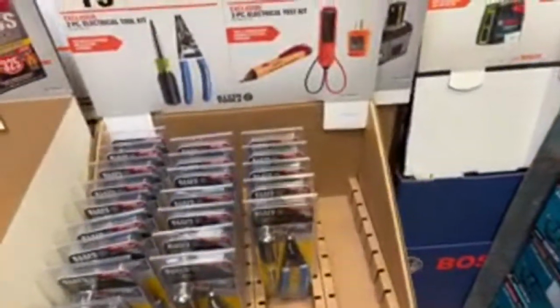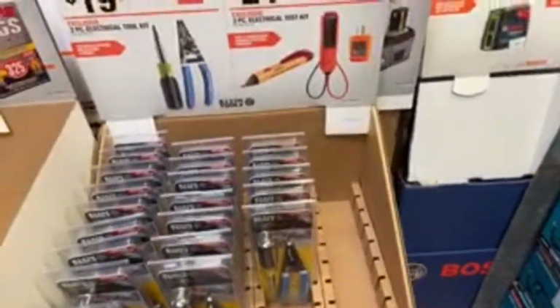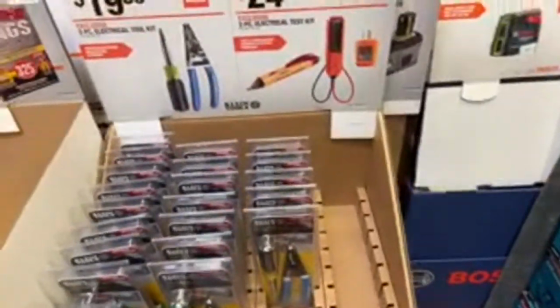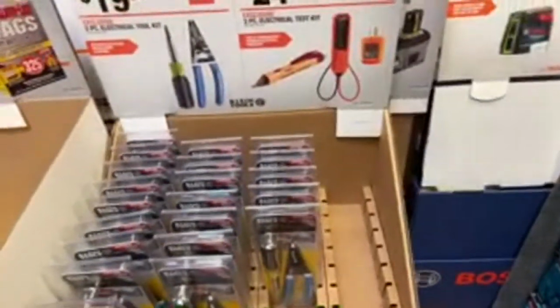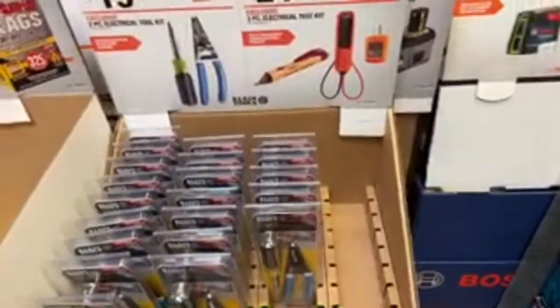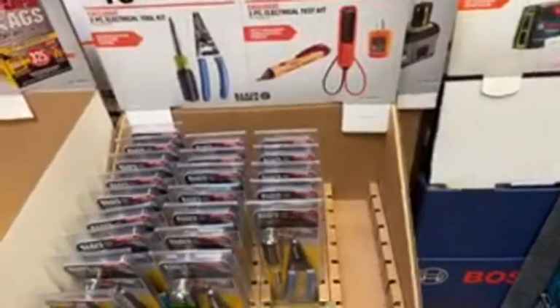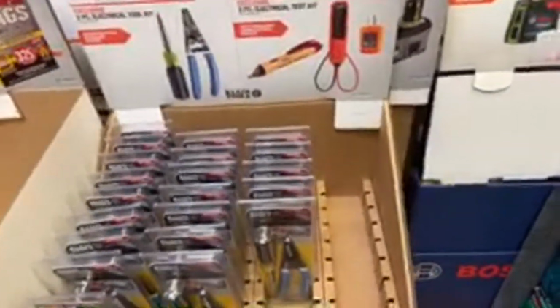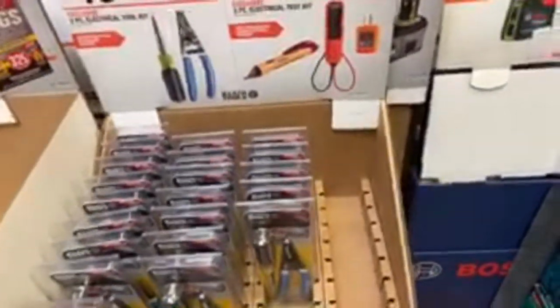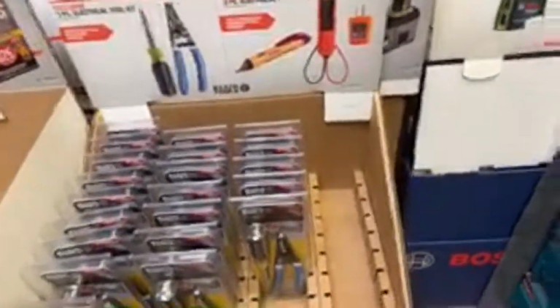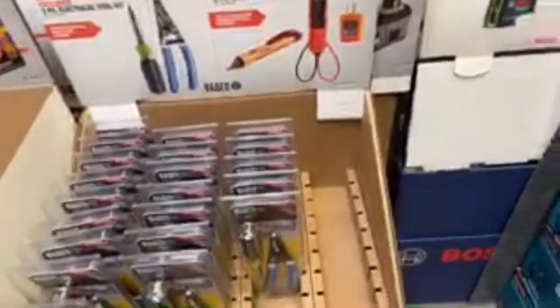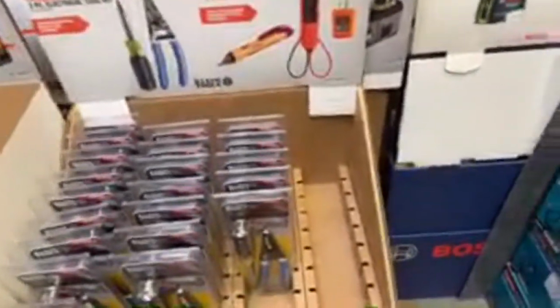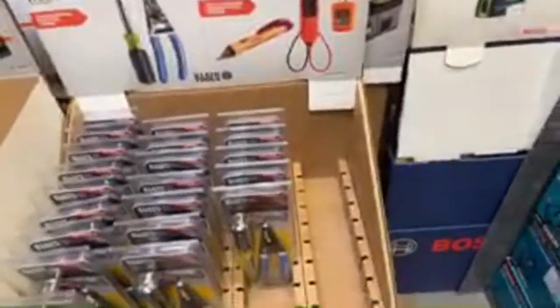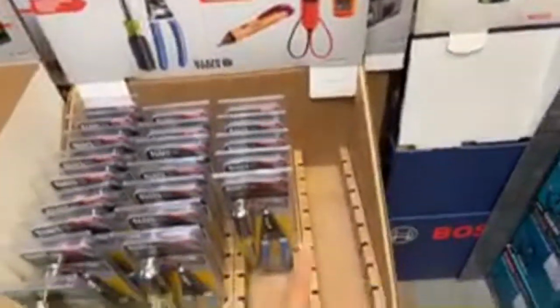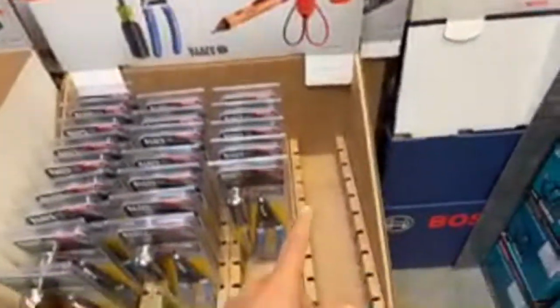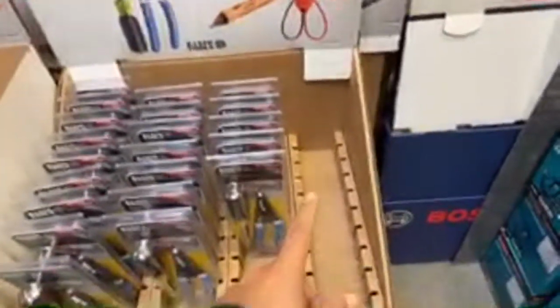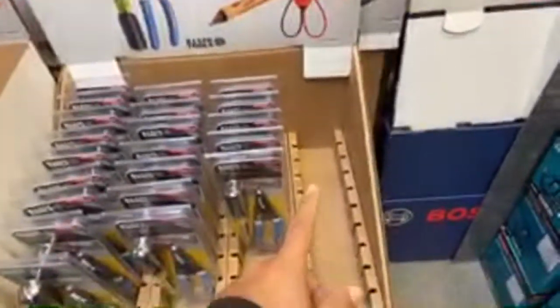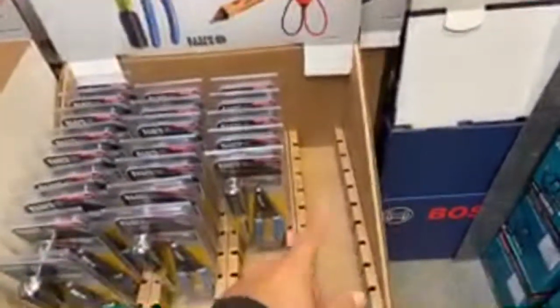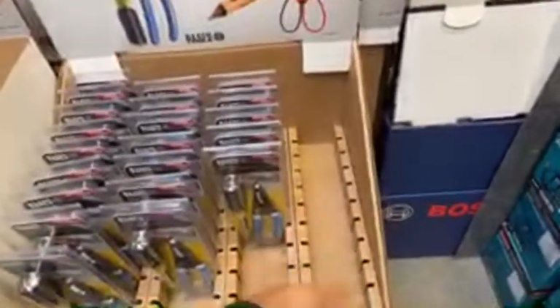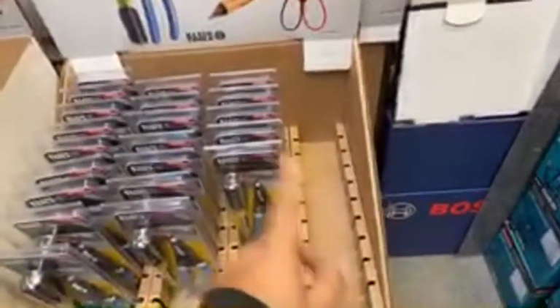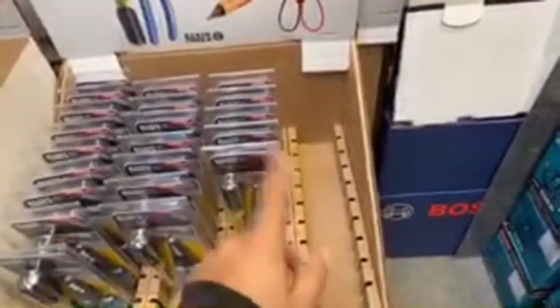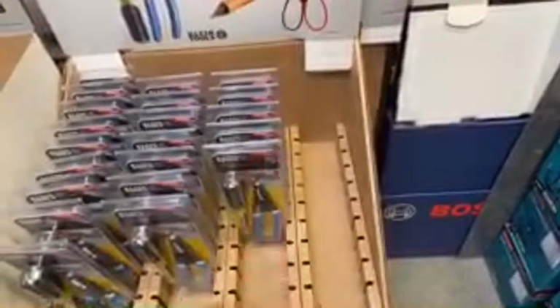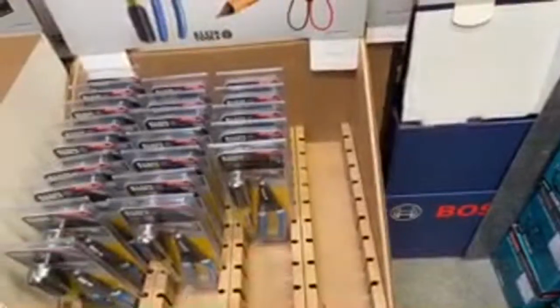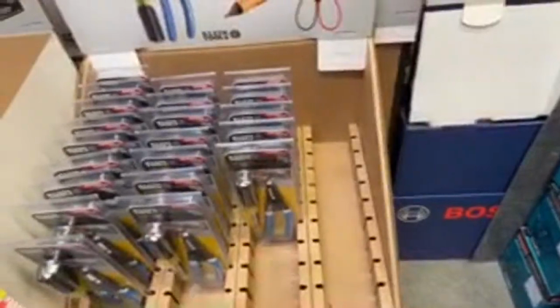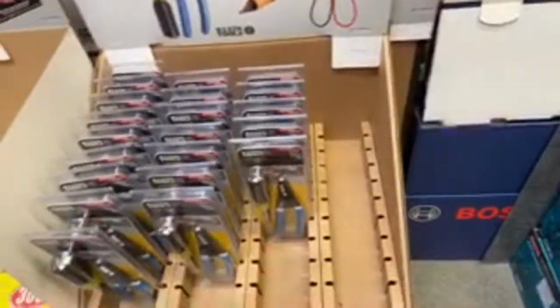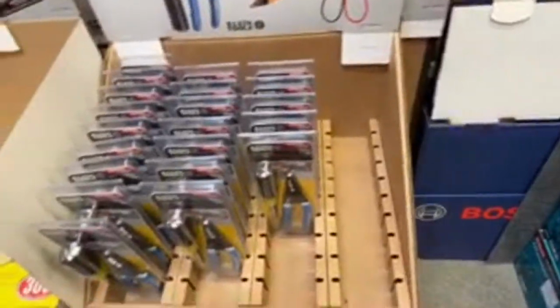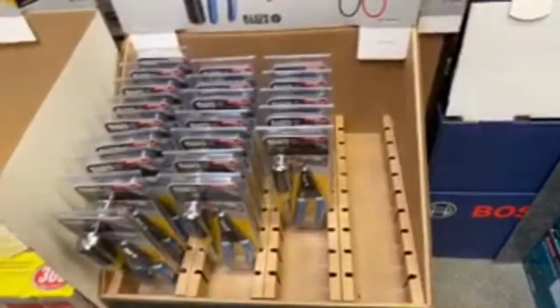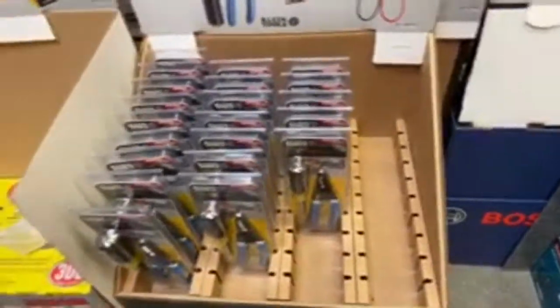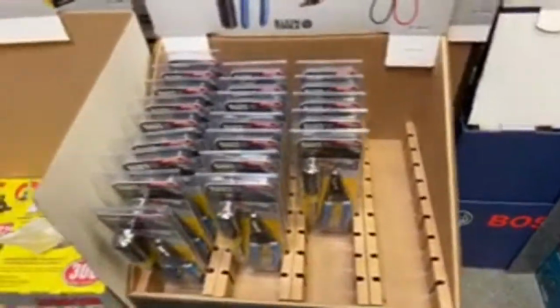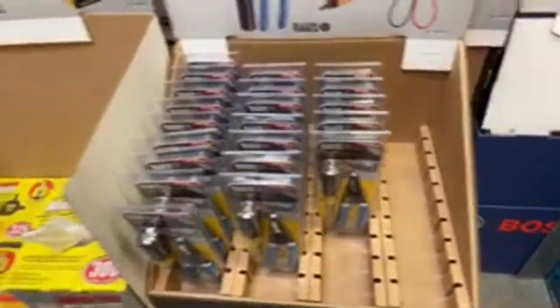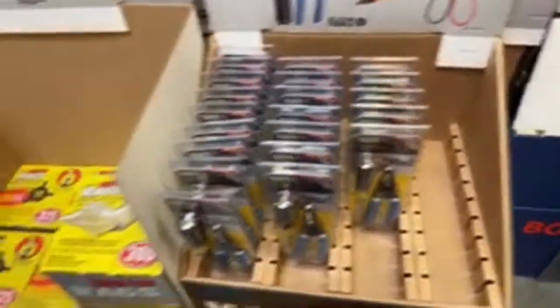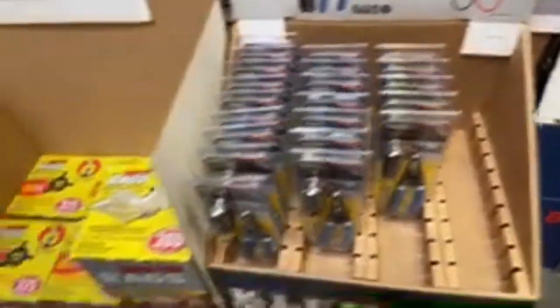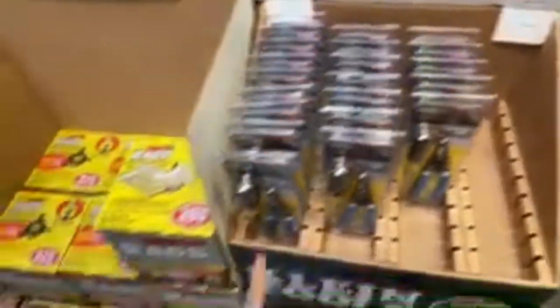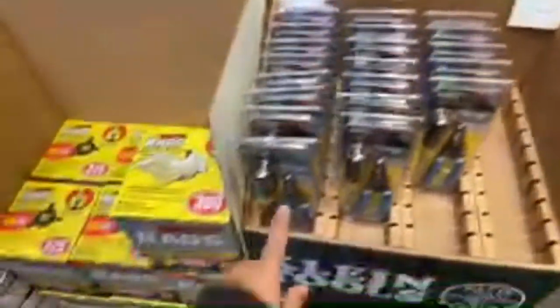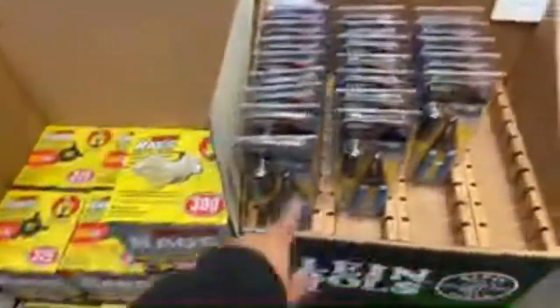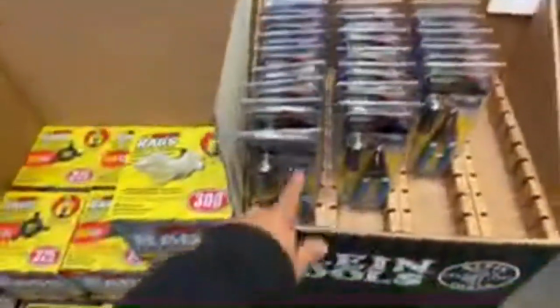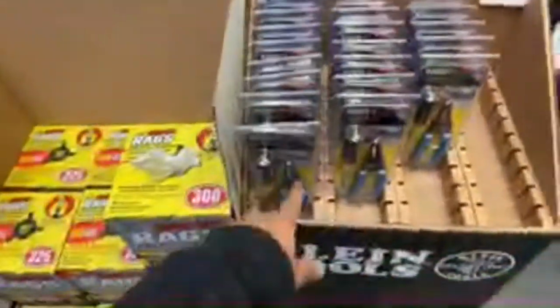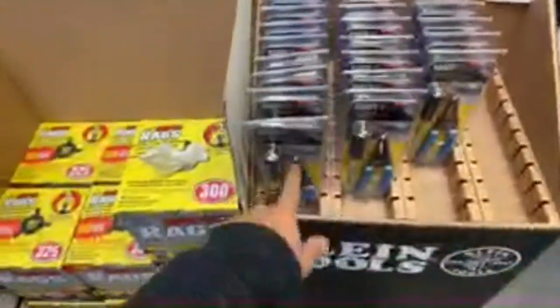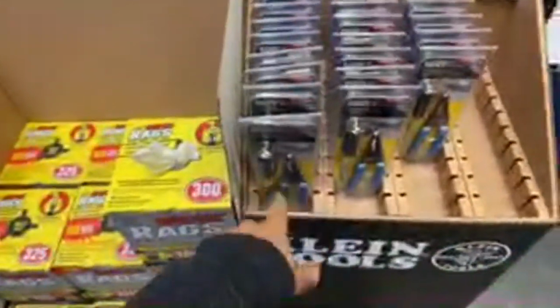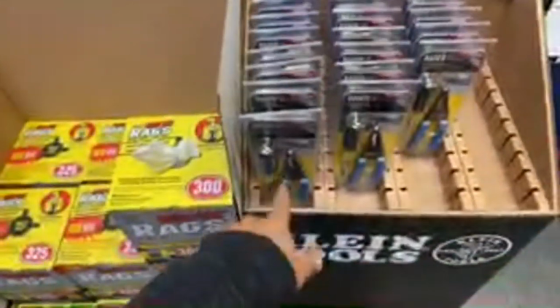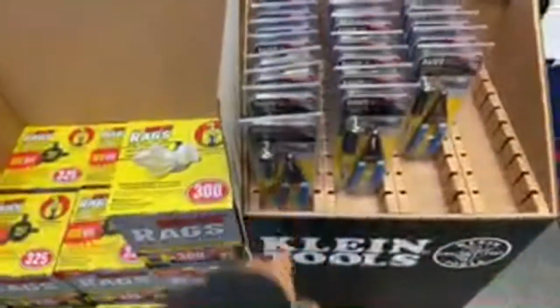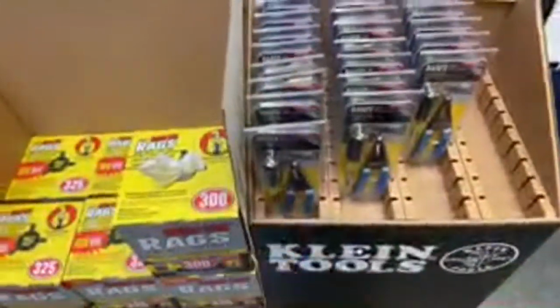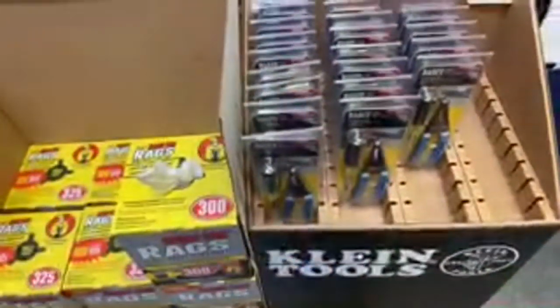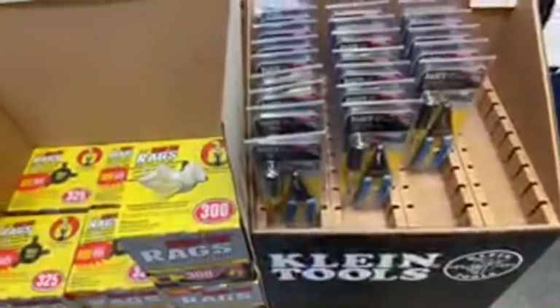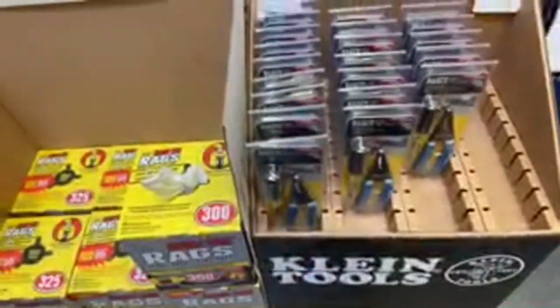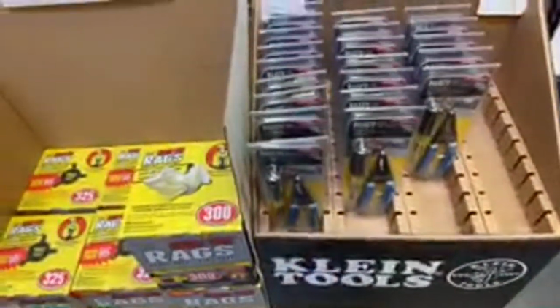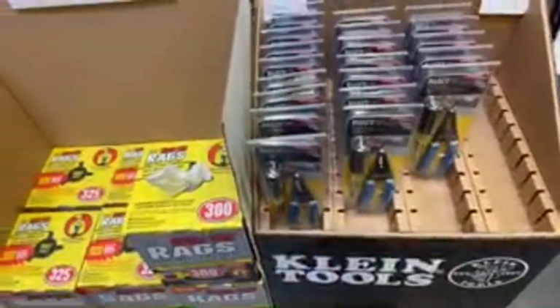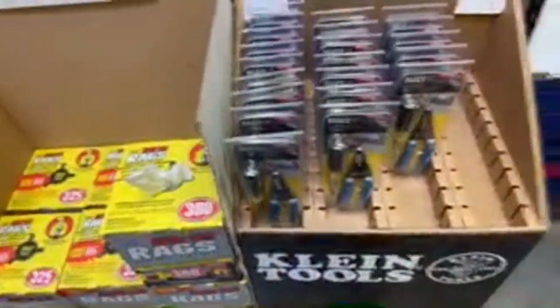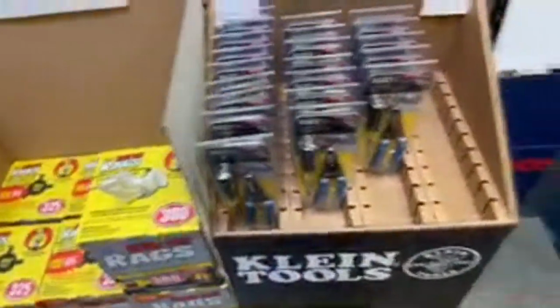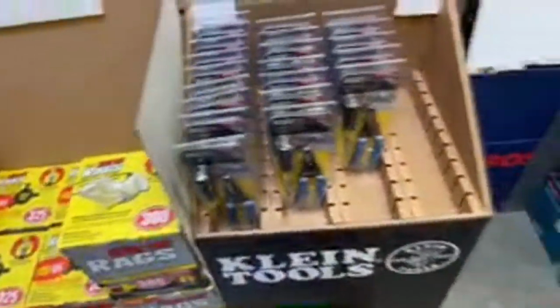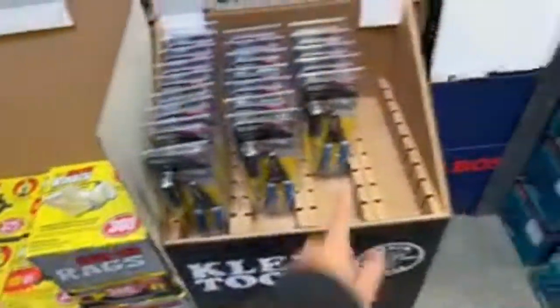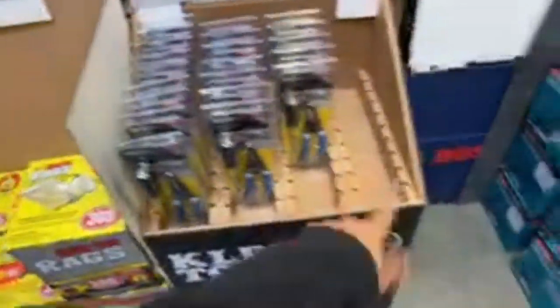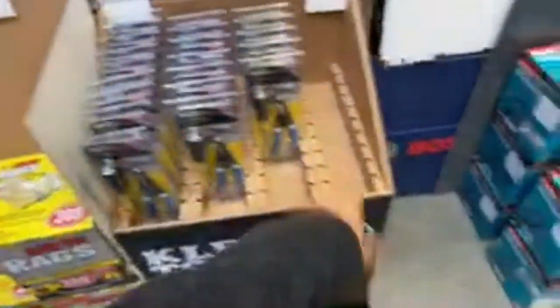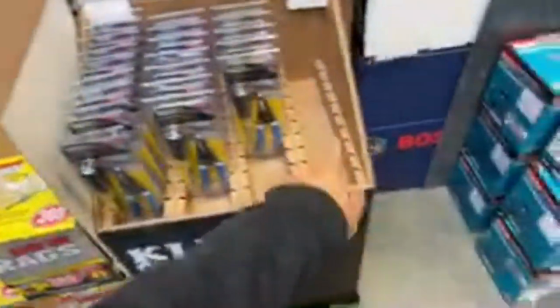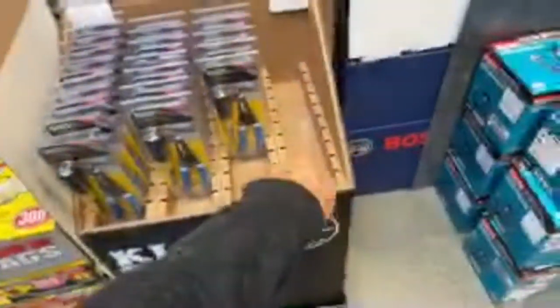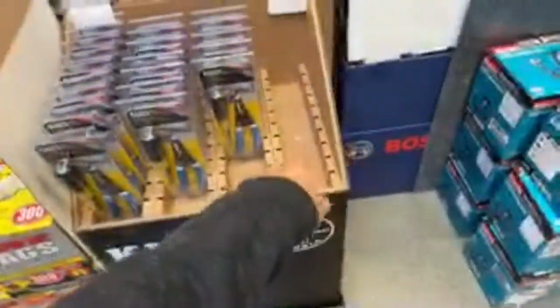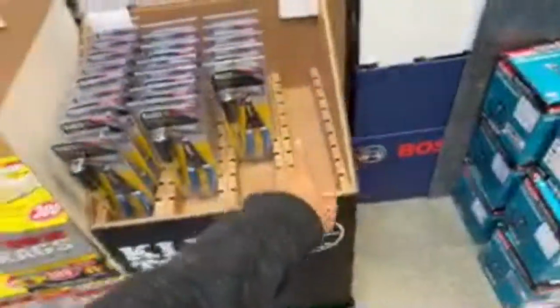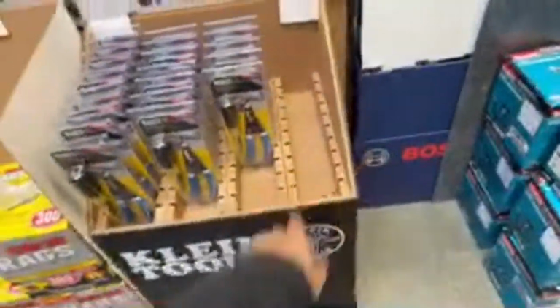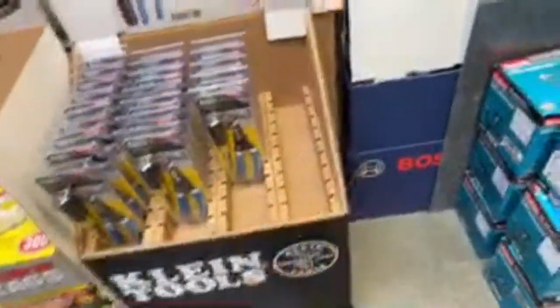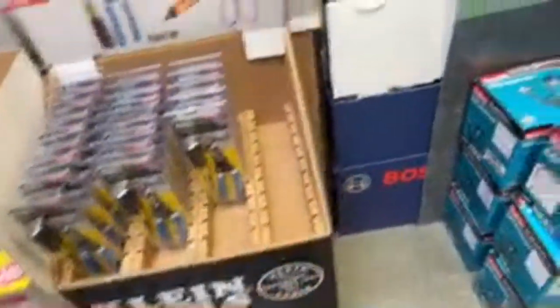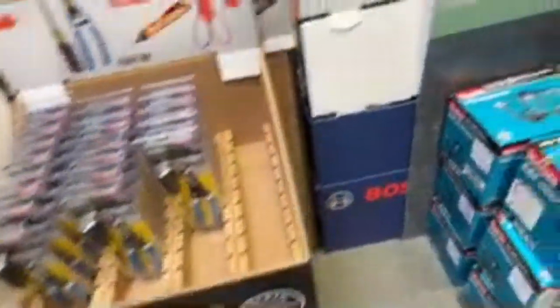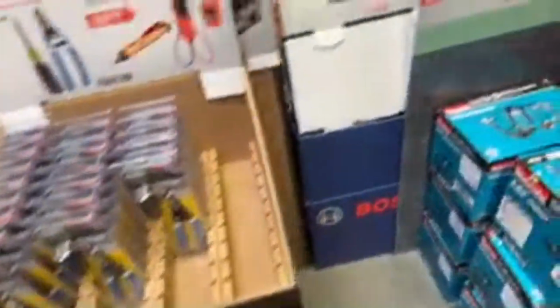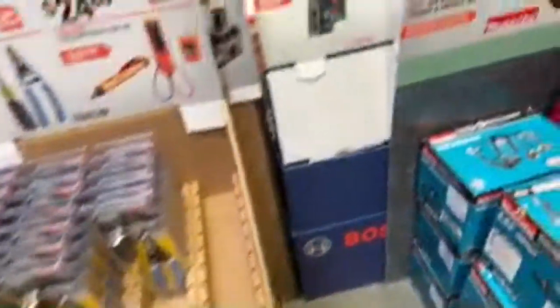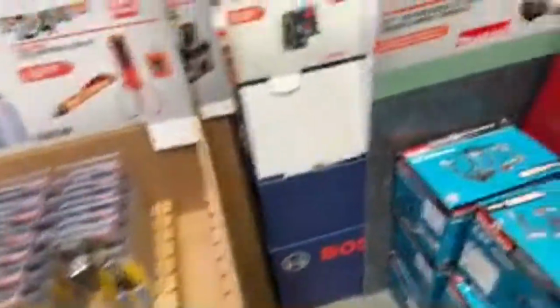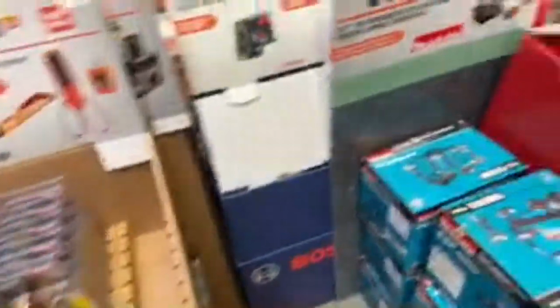I've been here since about 7:30 AM and it's now 8:30 AM Pacific time. Some things have already sold out quick - like that $24 three-tool electrician set - it's already gone. These other items are still in stock though.